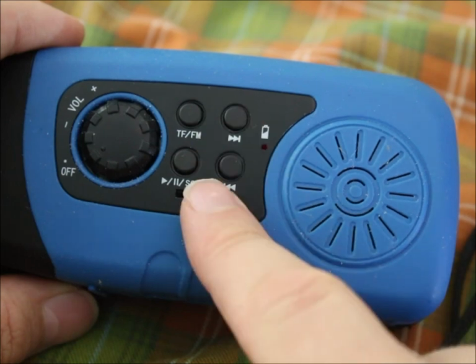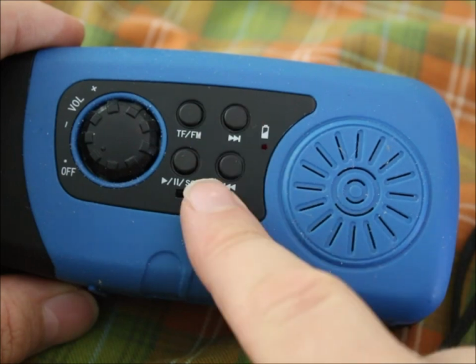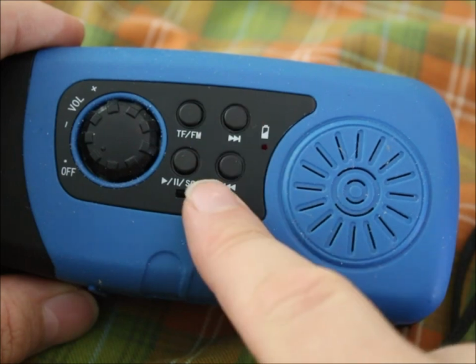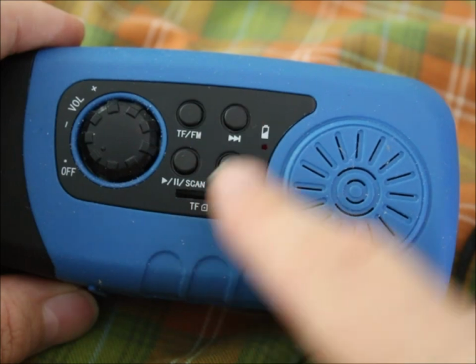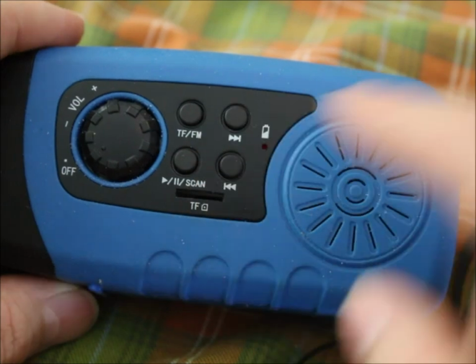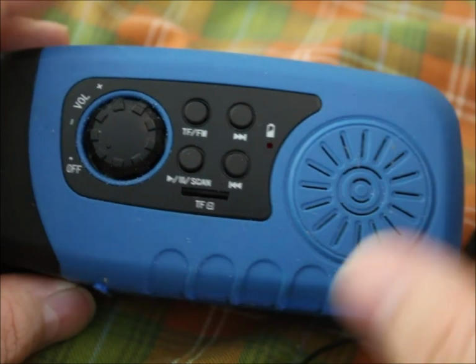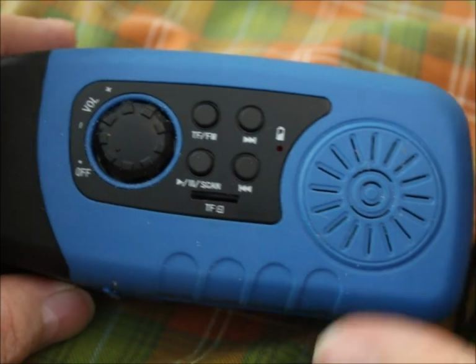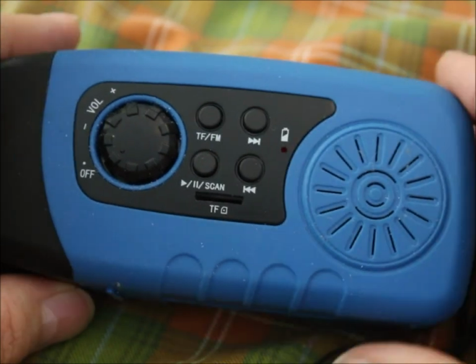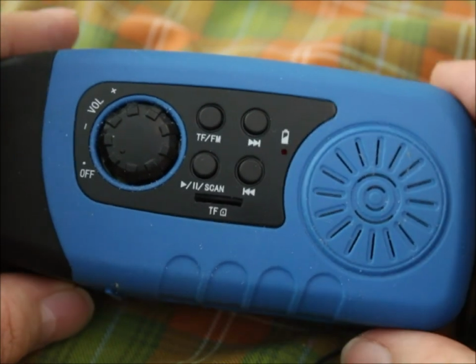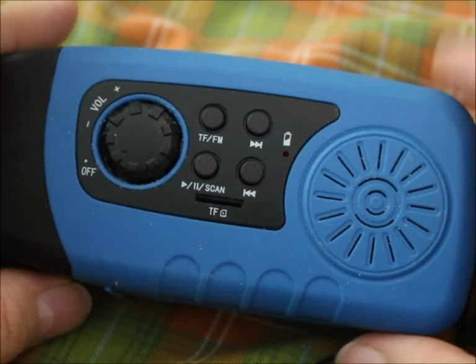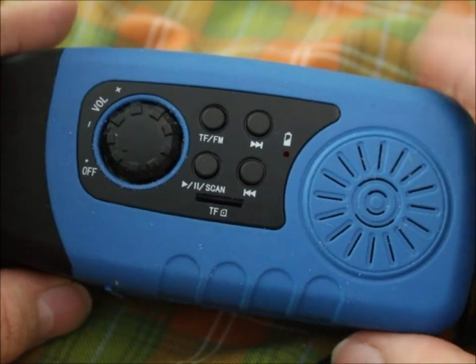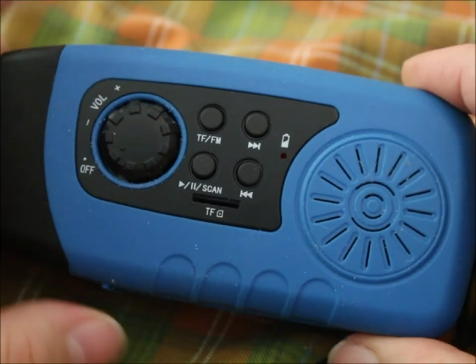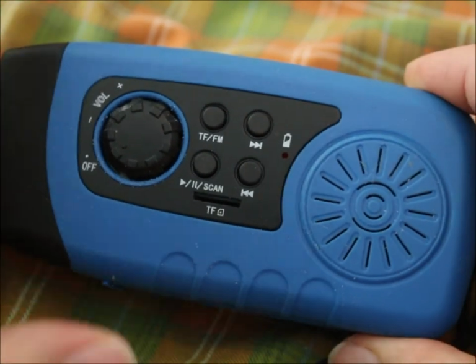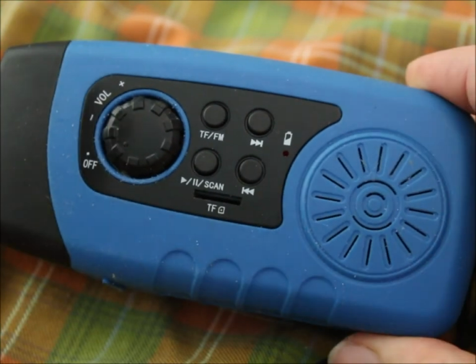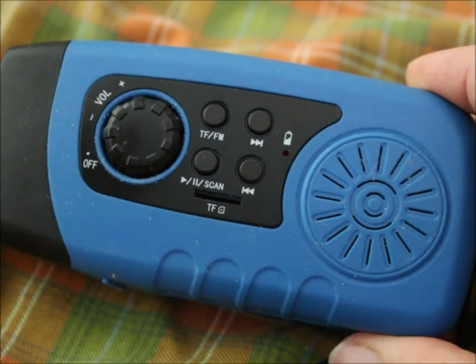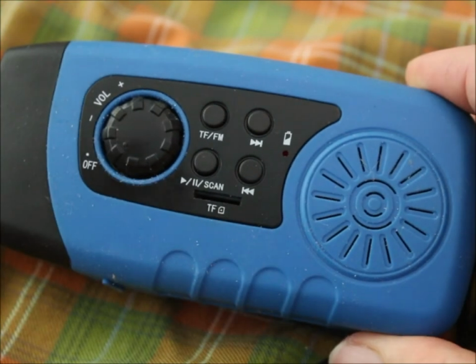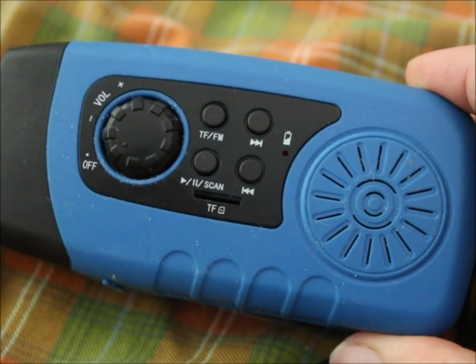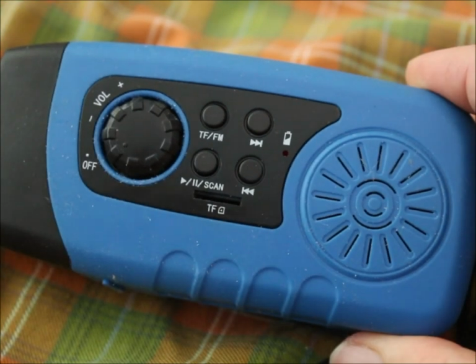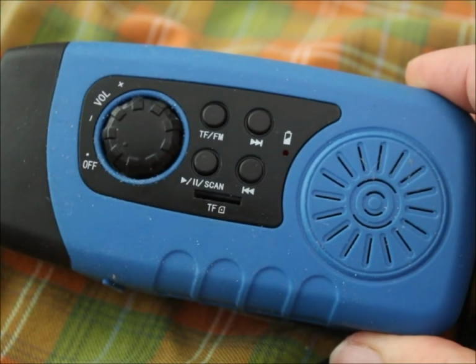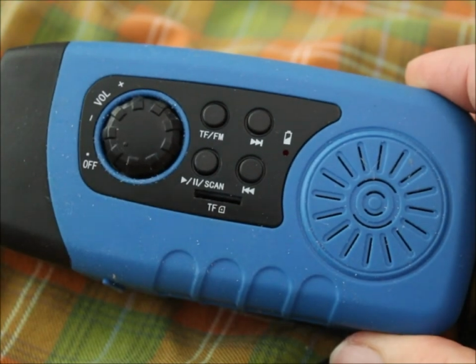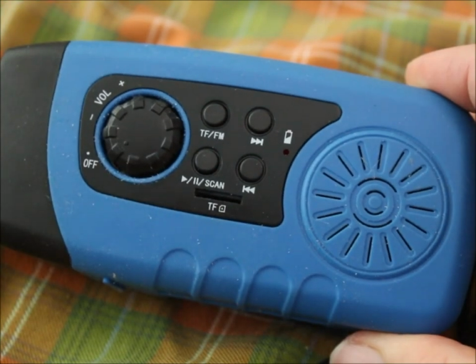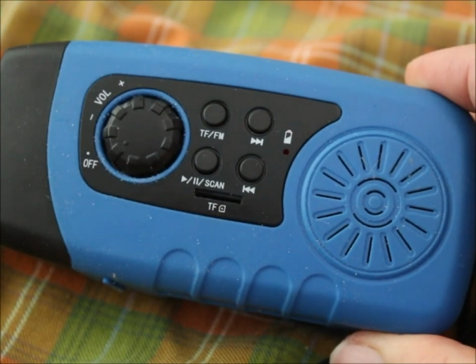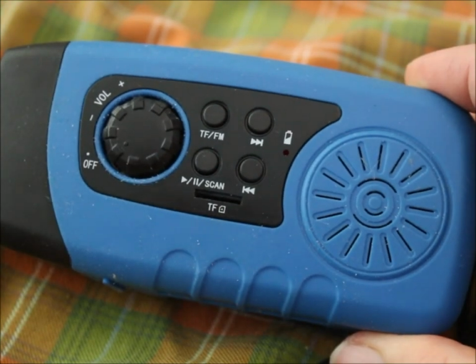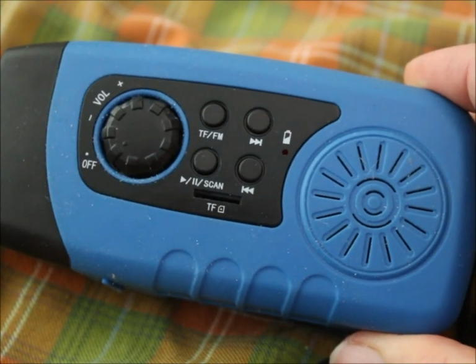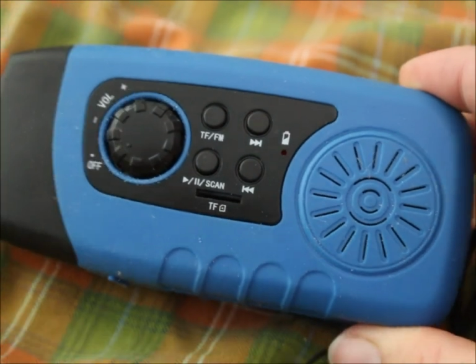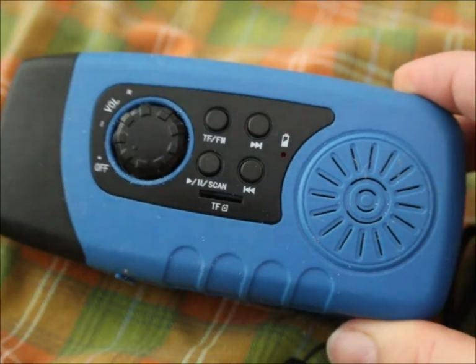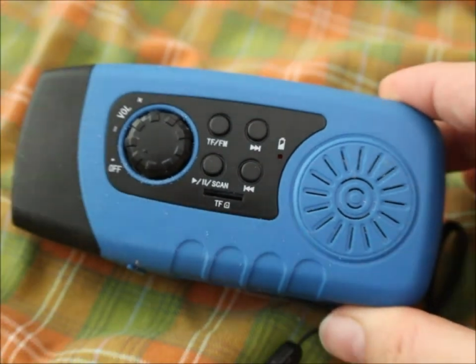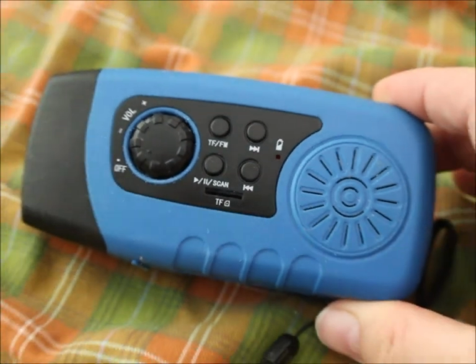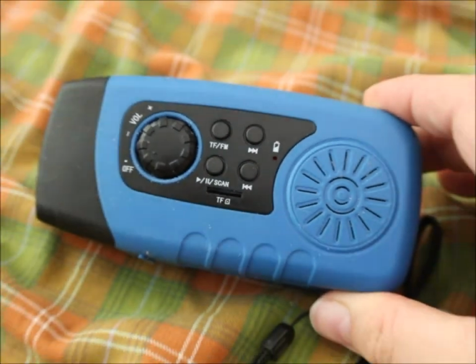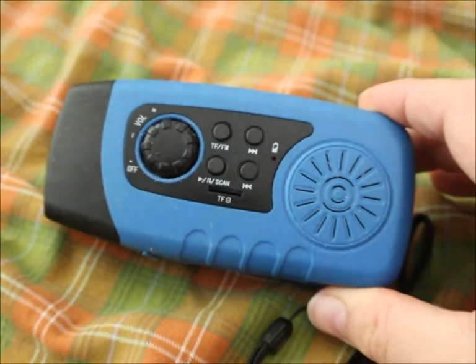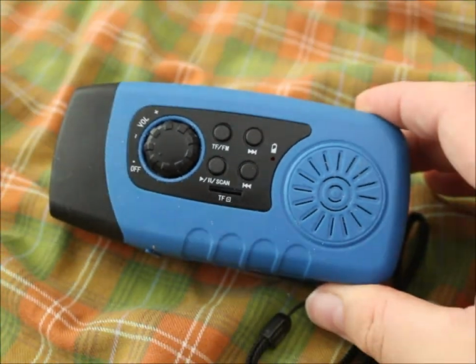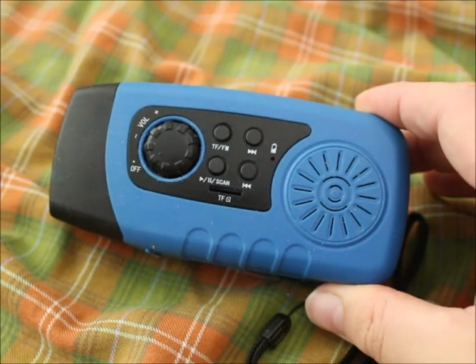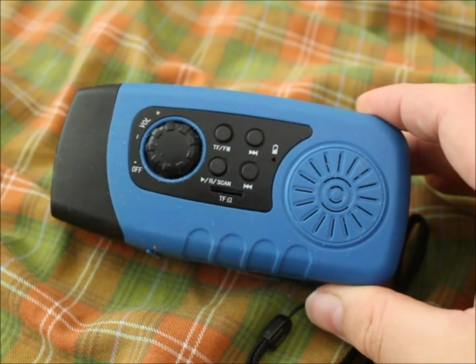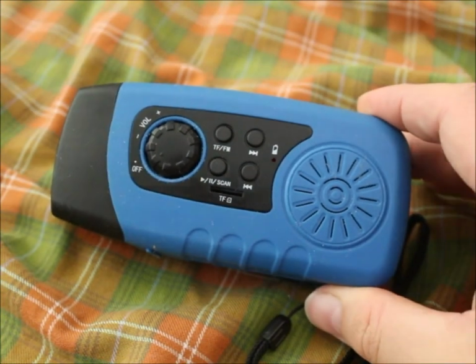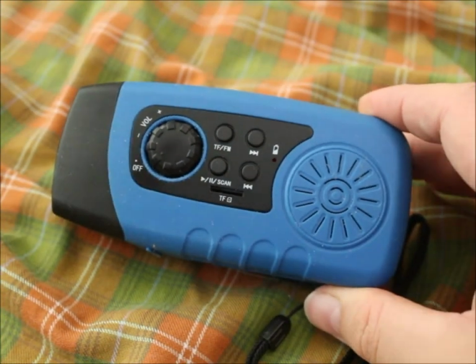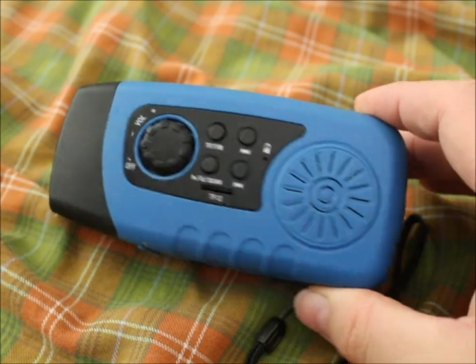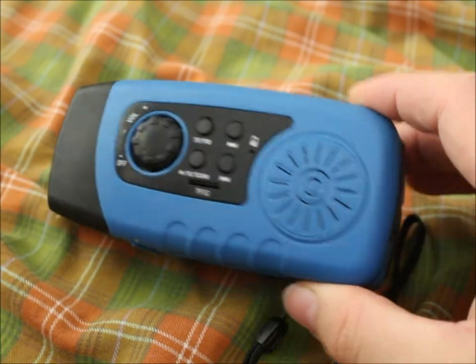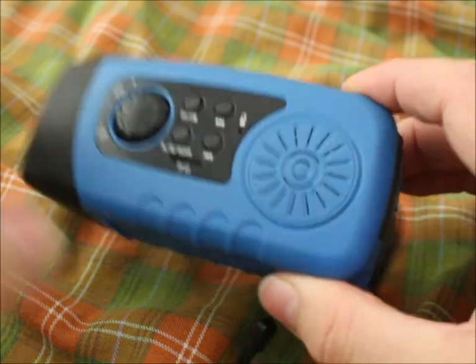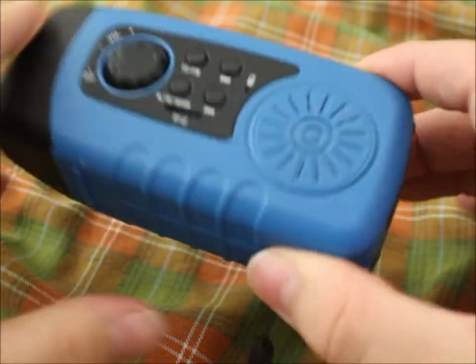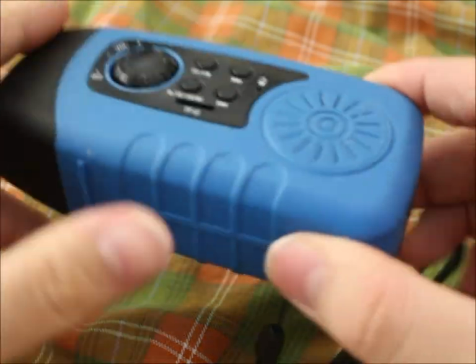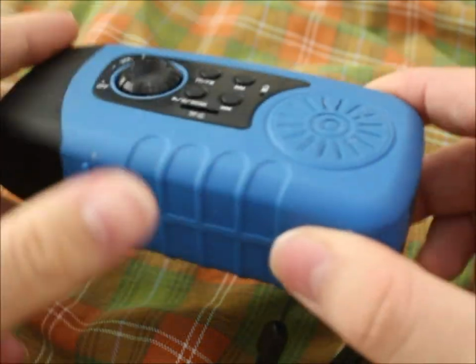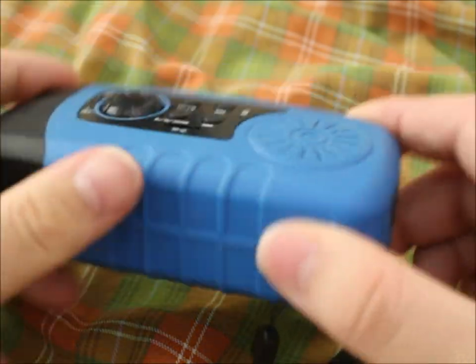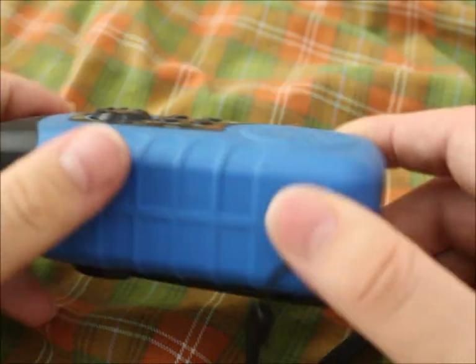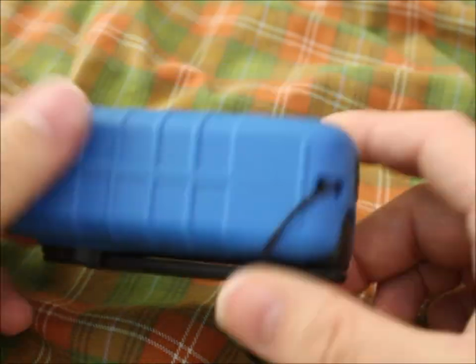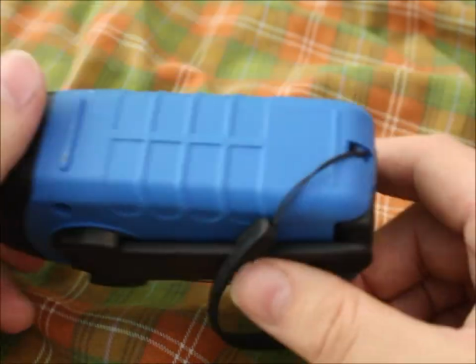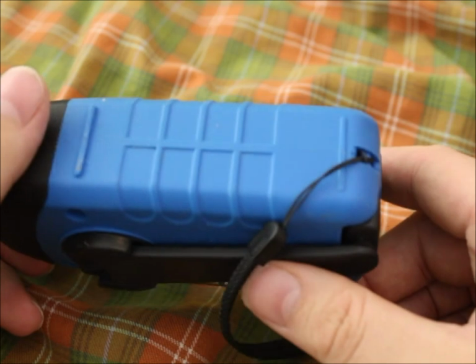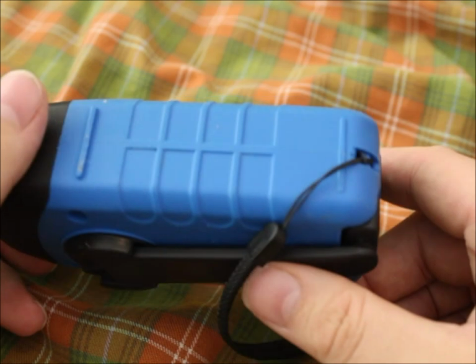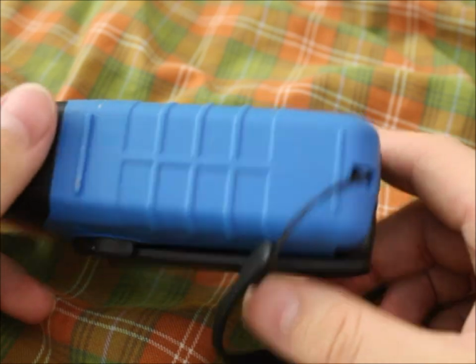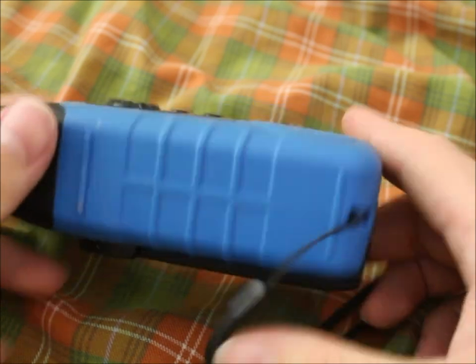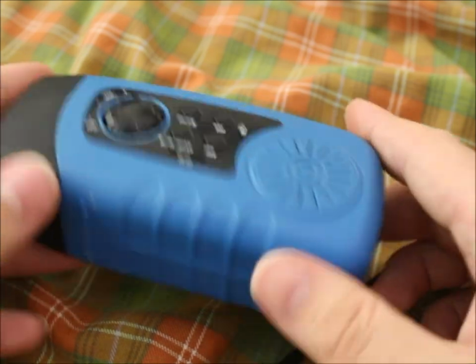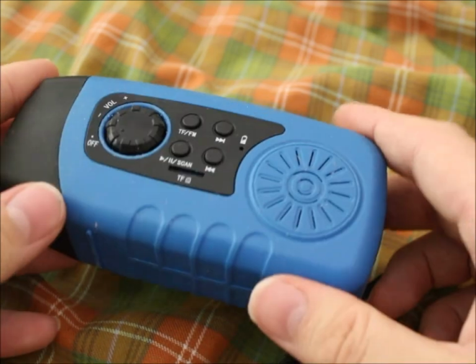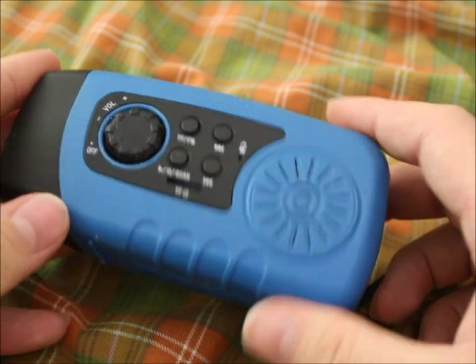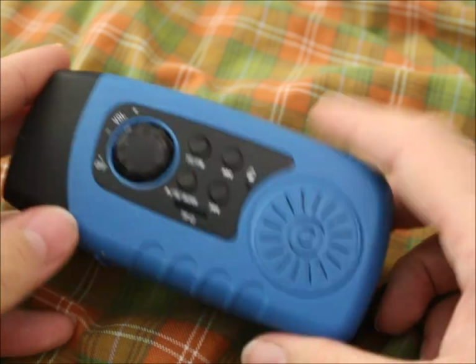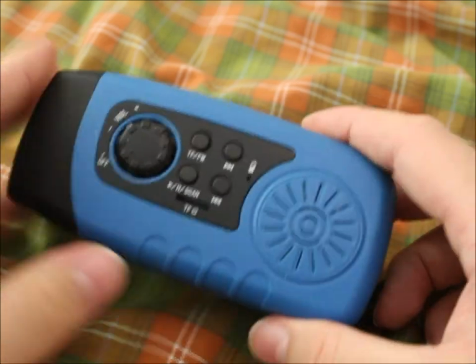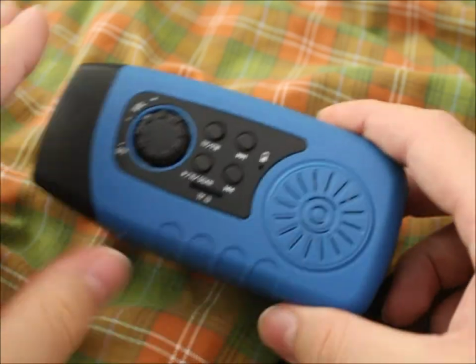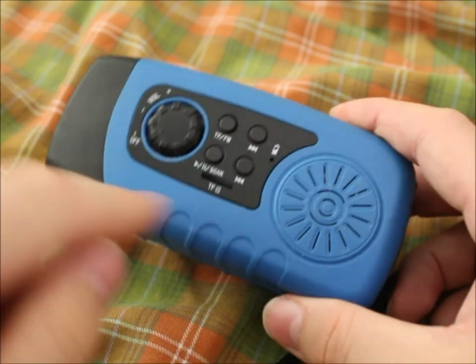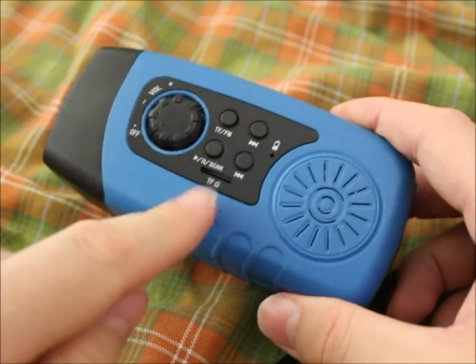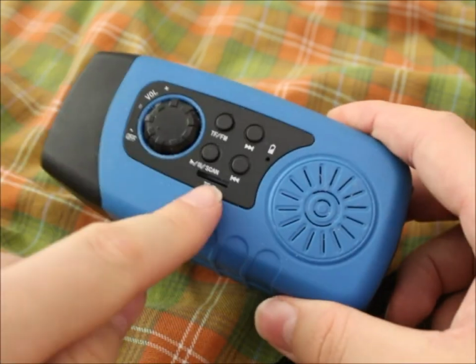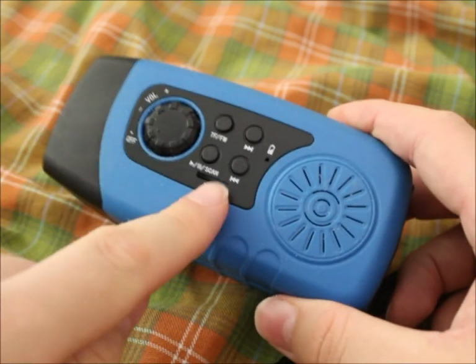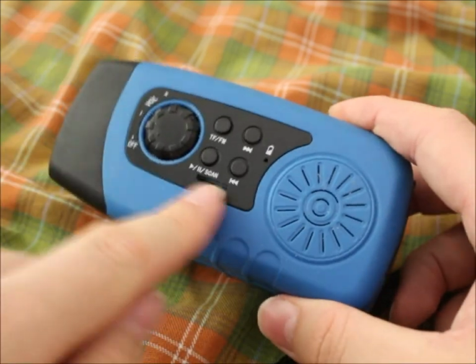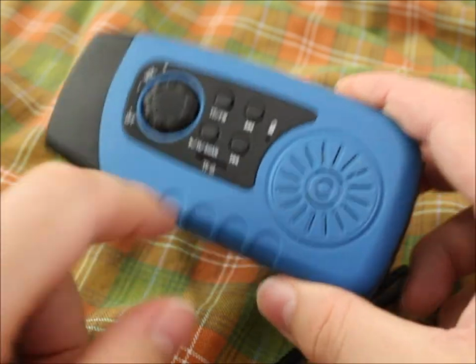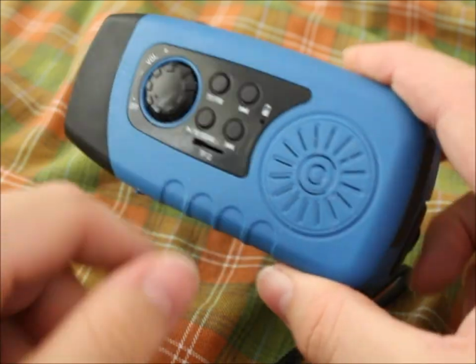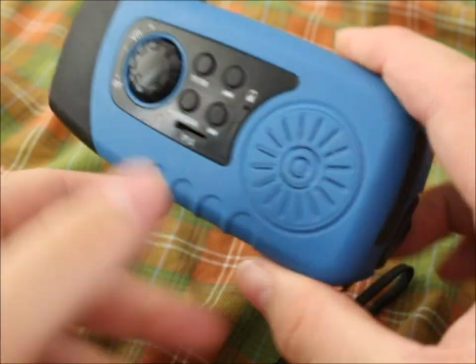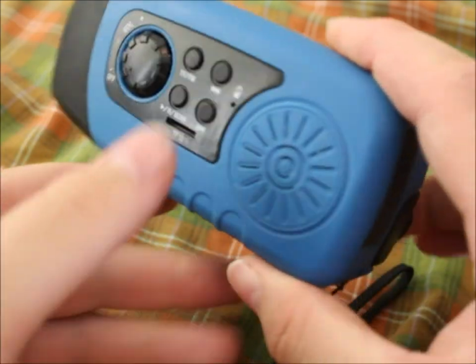One thing I really miss is a headphone jack. The SD card MP3 player part works — at least it worked when I got it — but I've never used it and I wouldn't trust it too much.